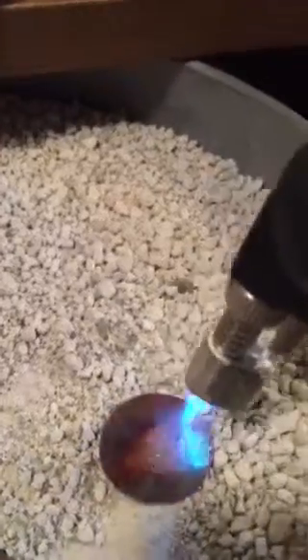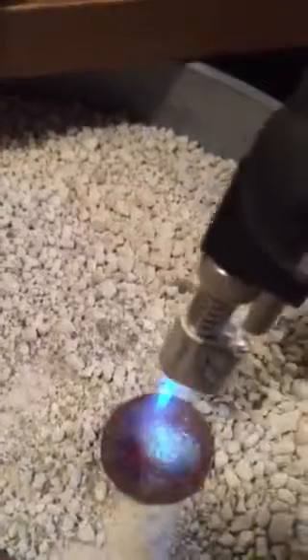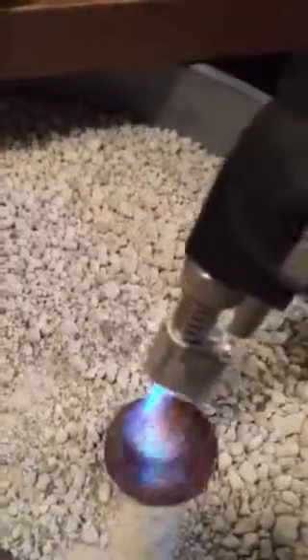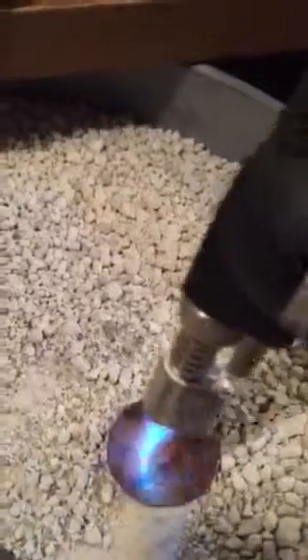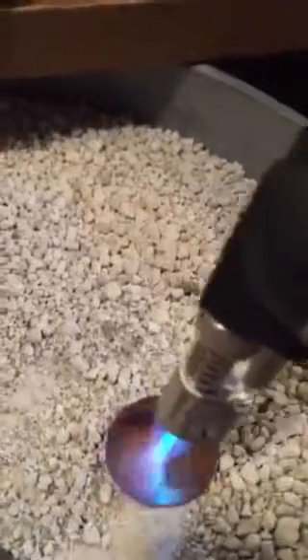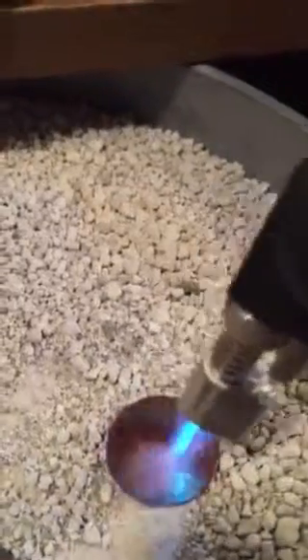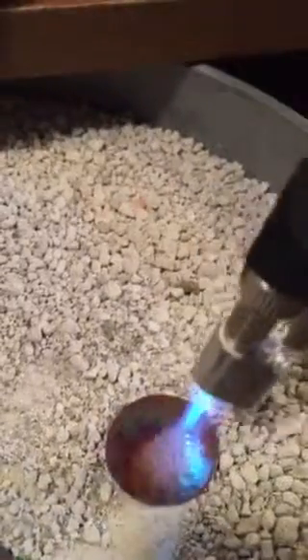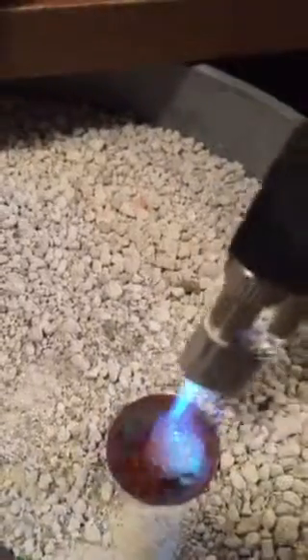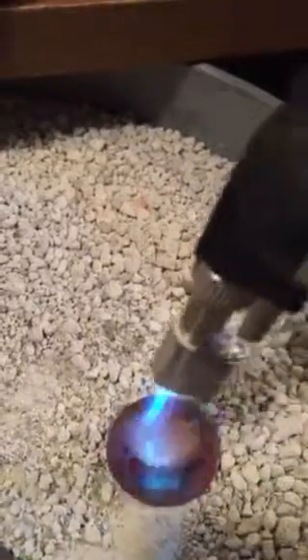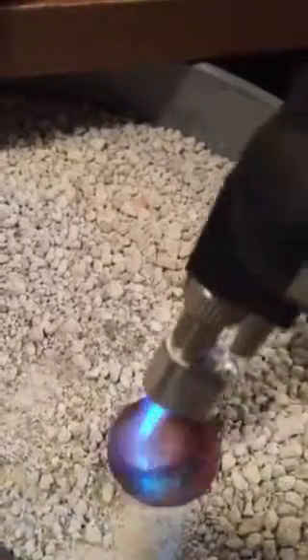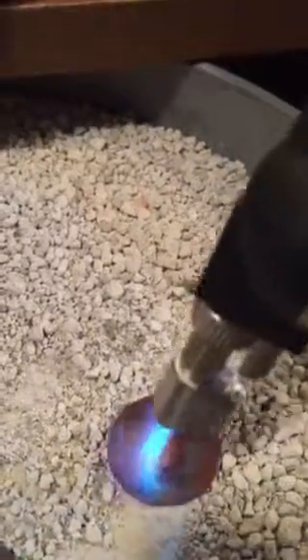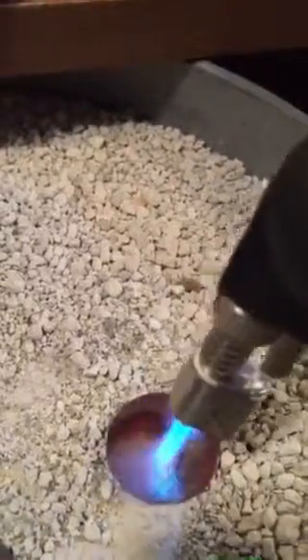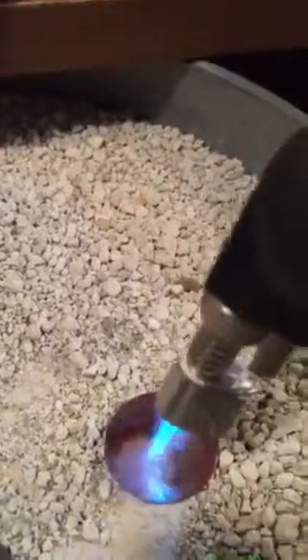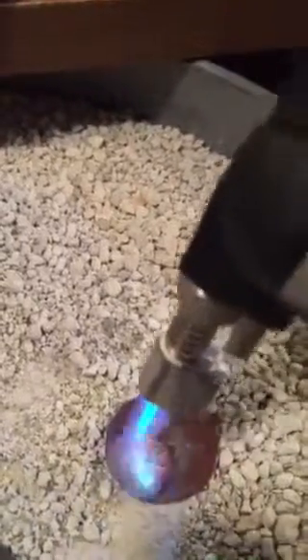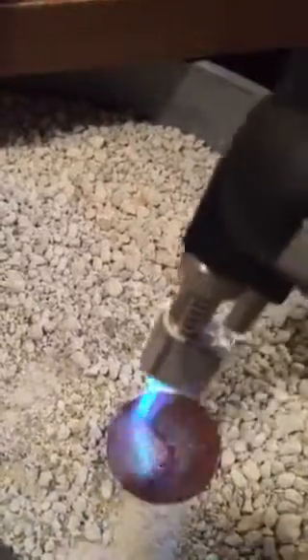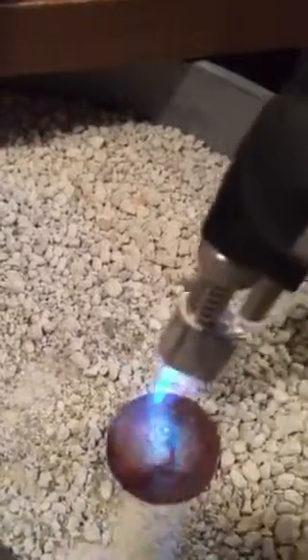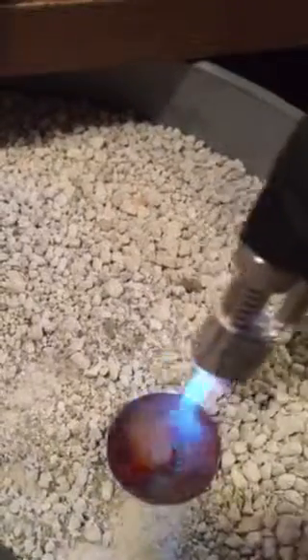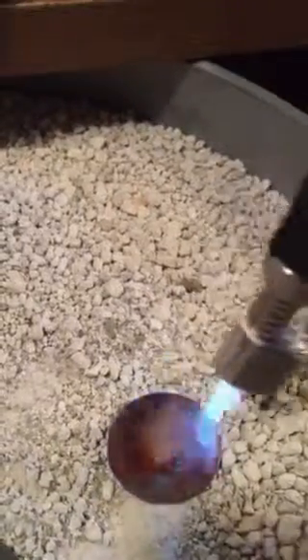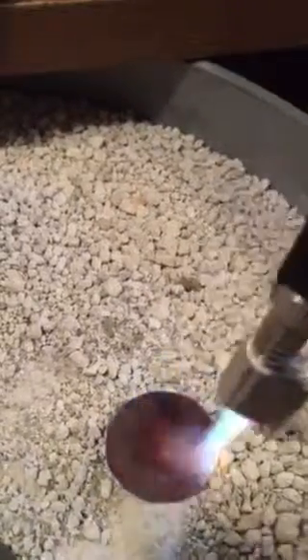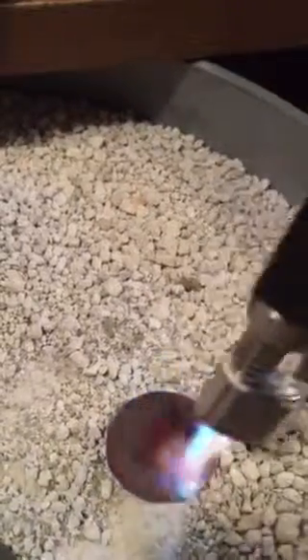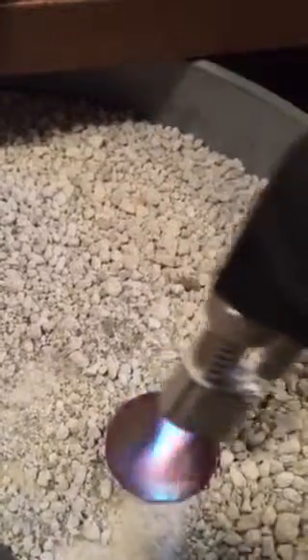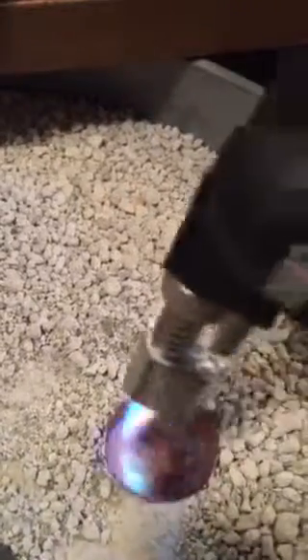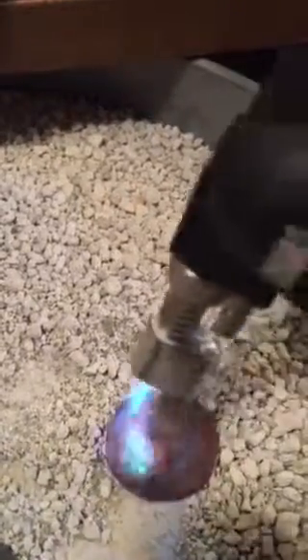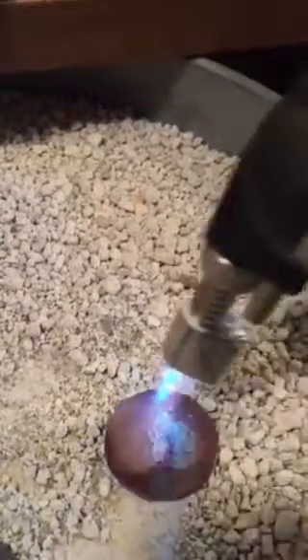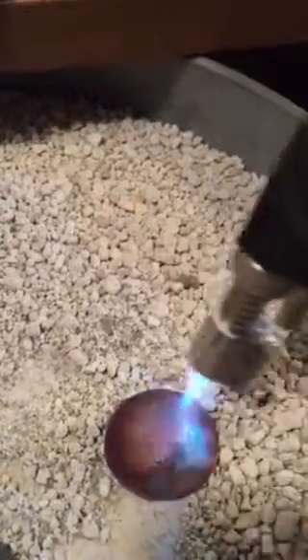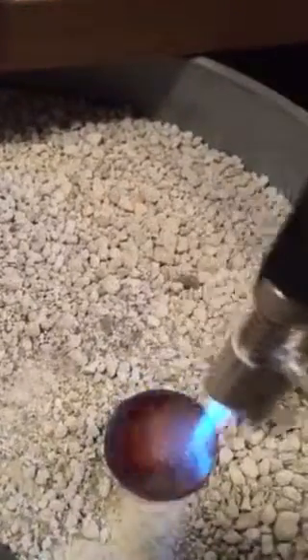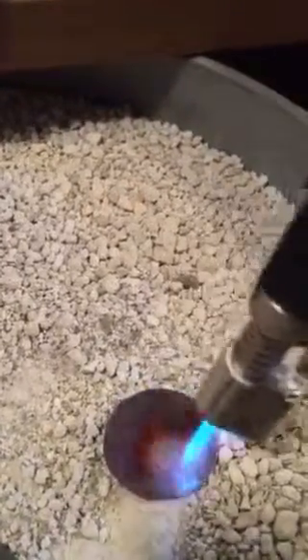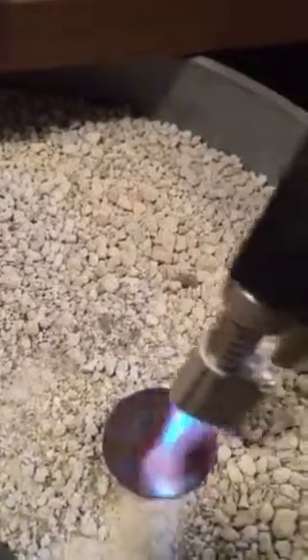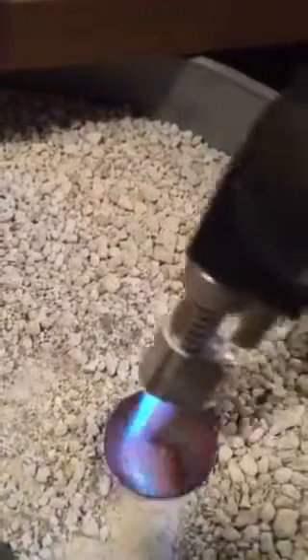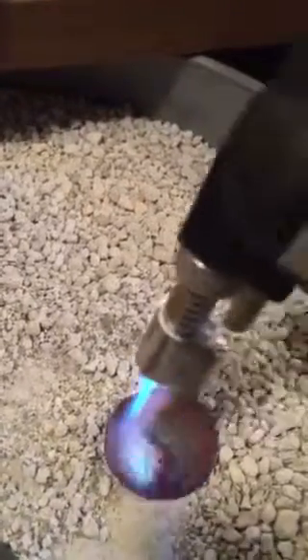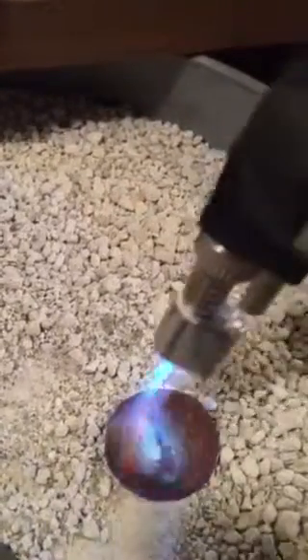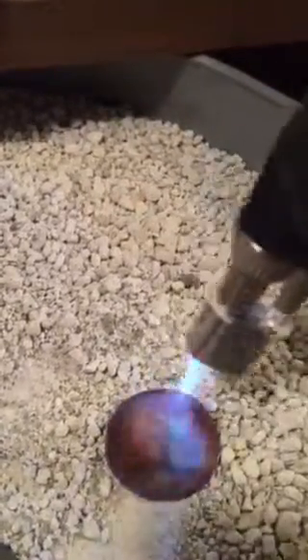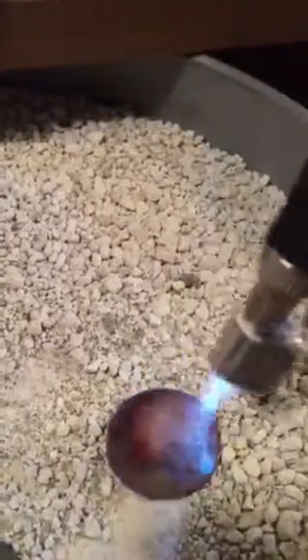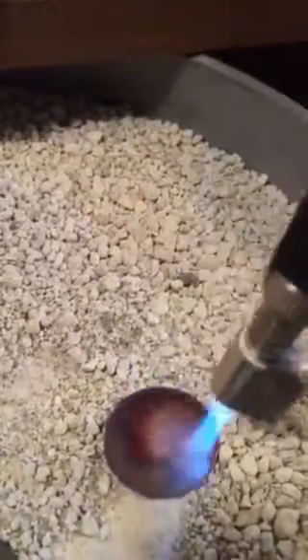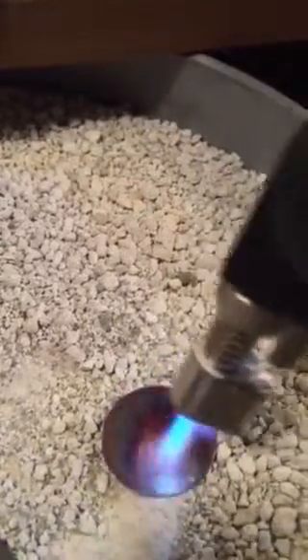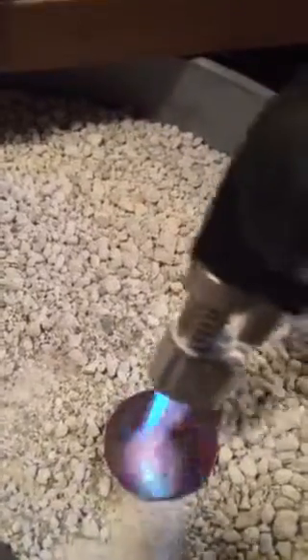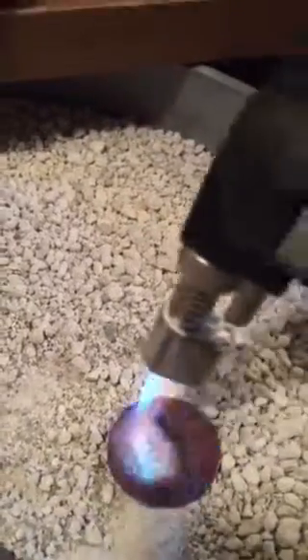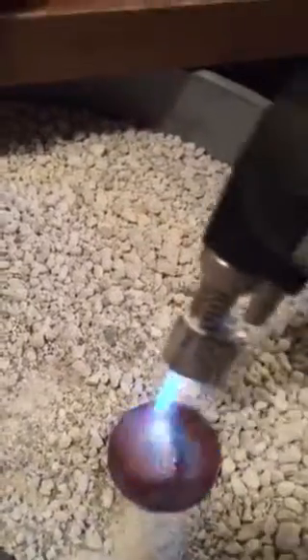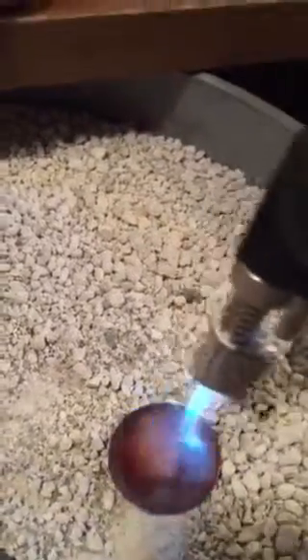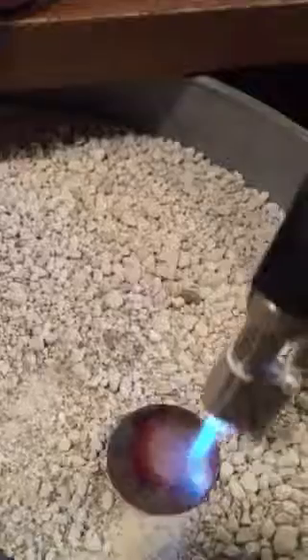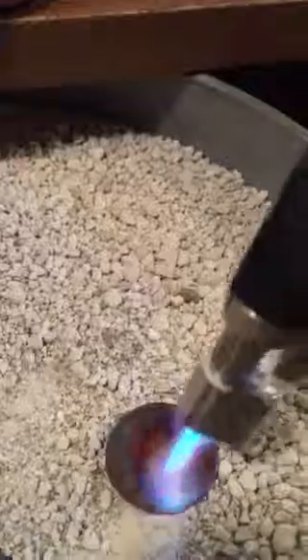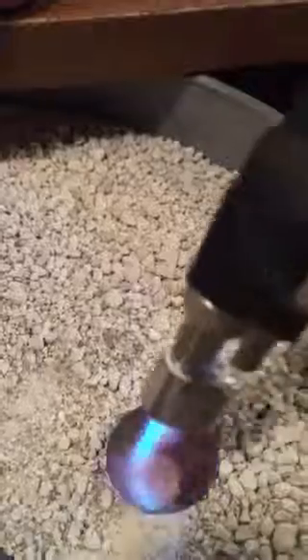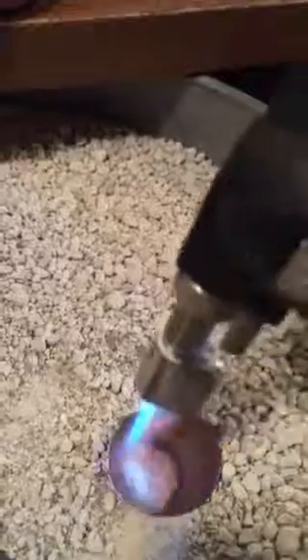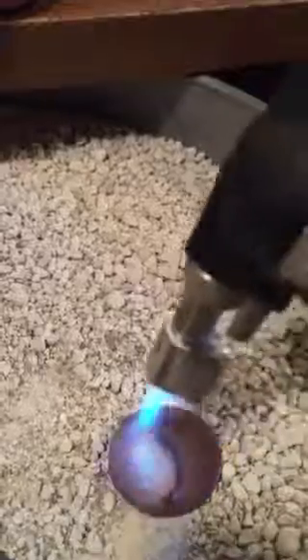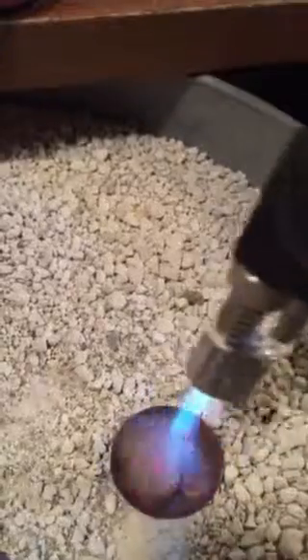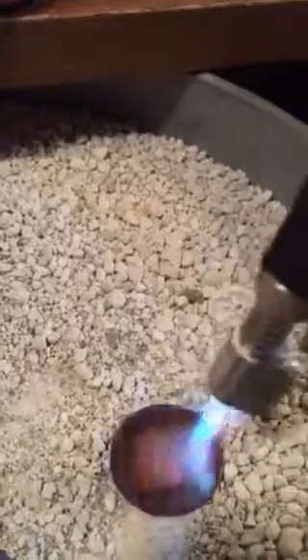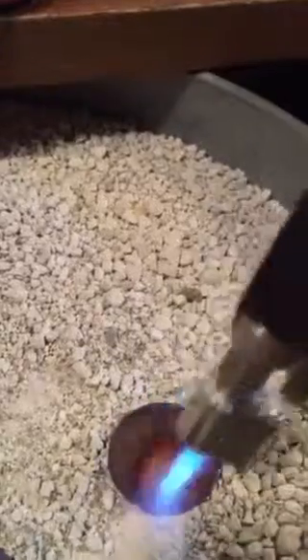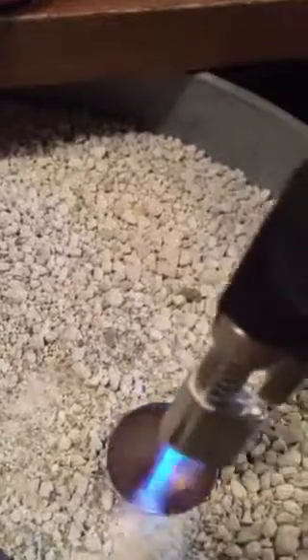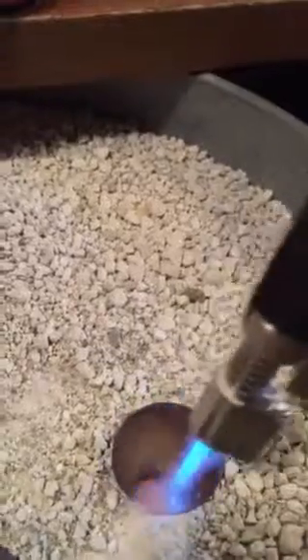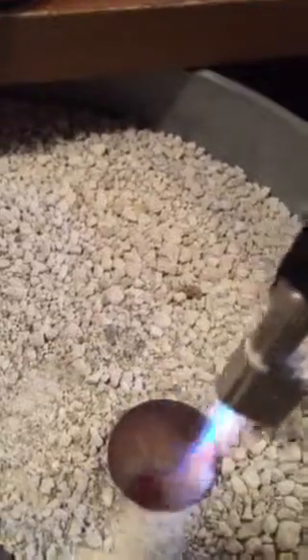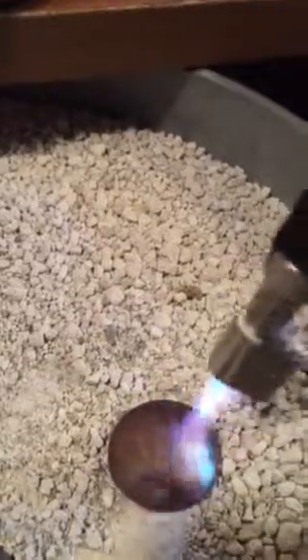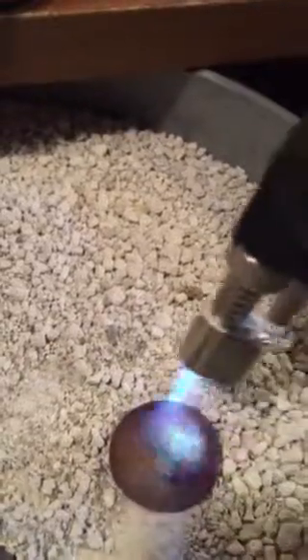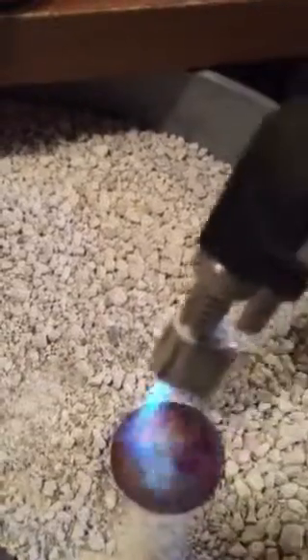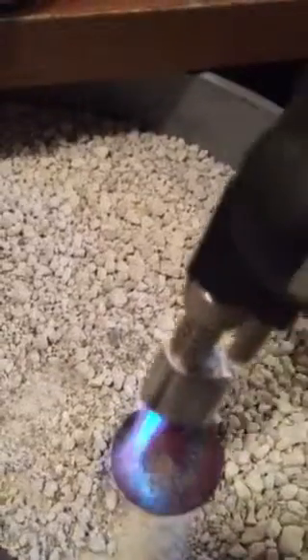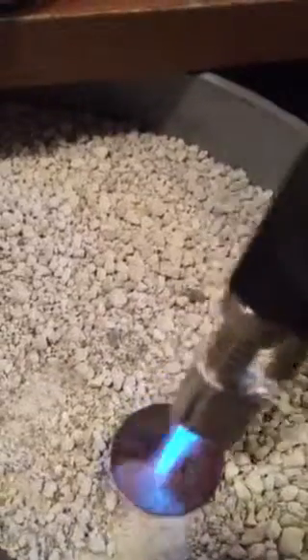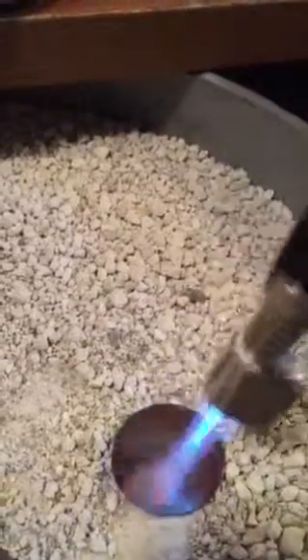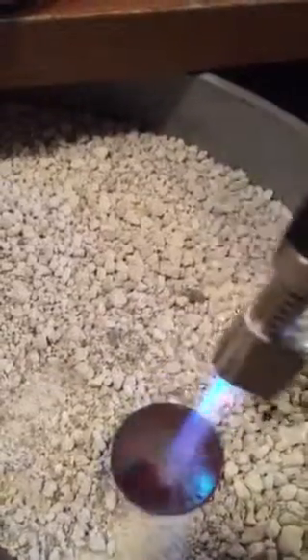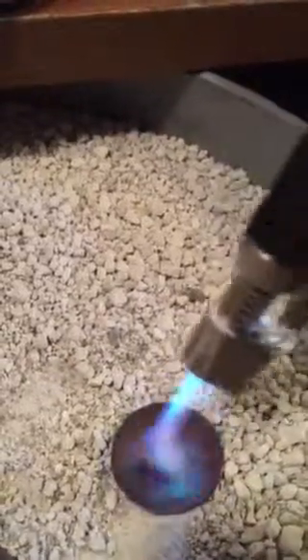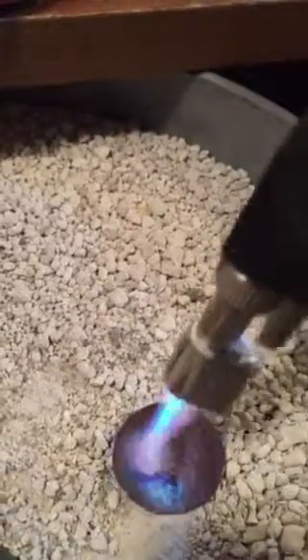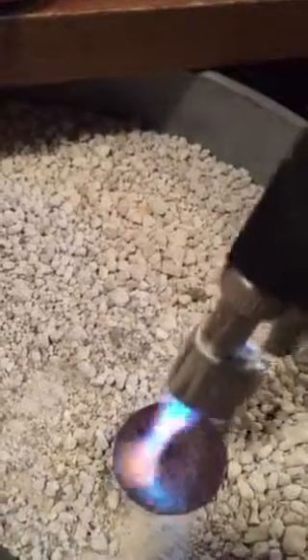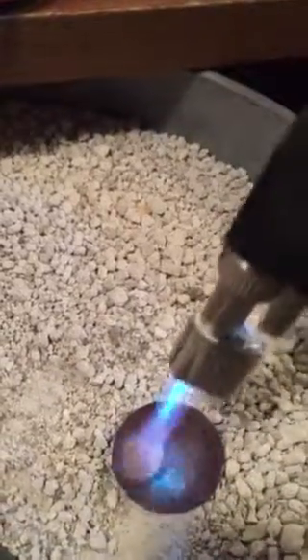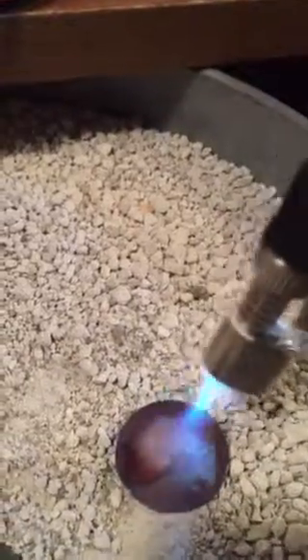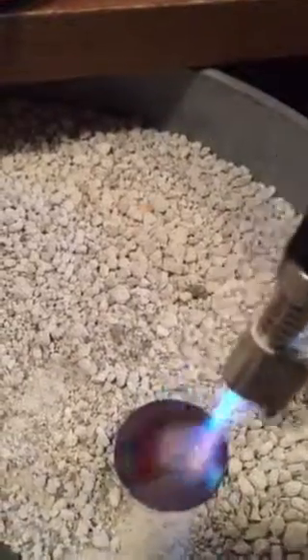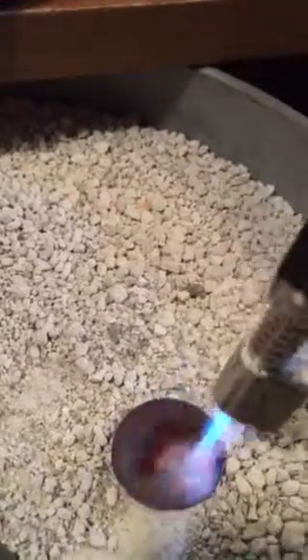It's getting boring now, but it's going to turn bright — it's going to turn orange. I can't tell in this light, but I think it's almost there.